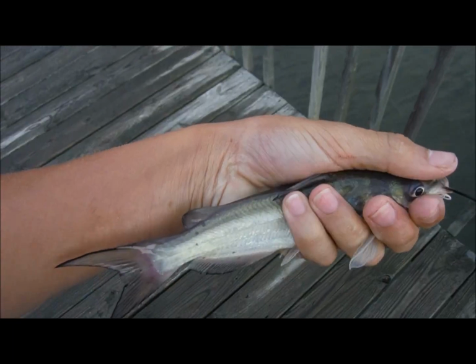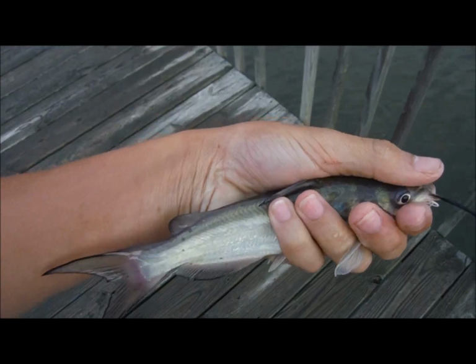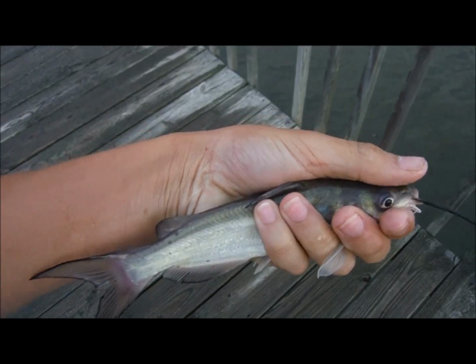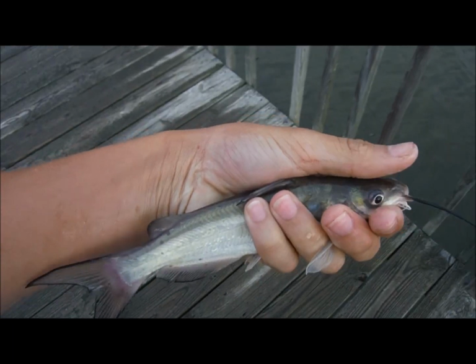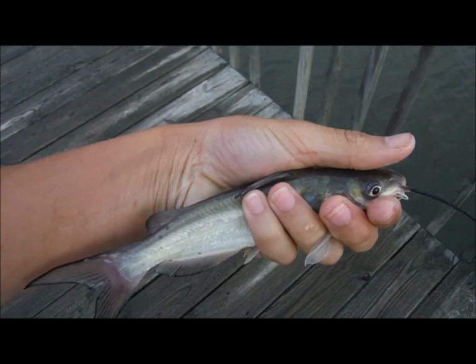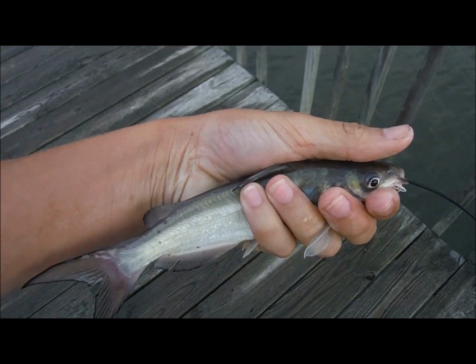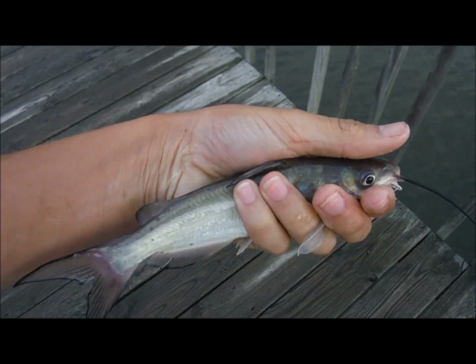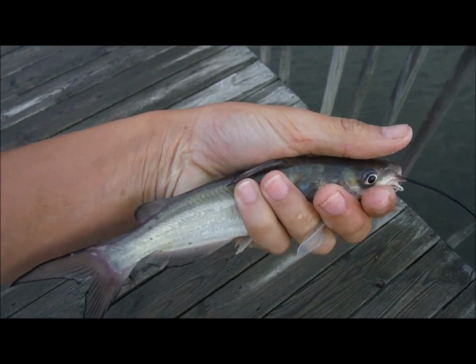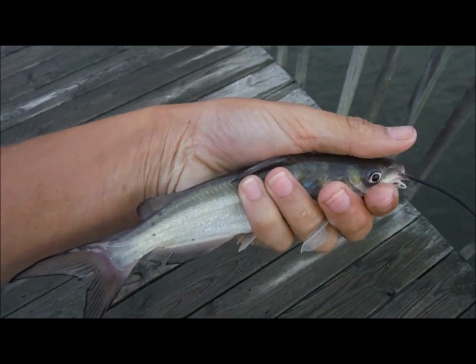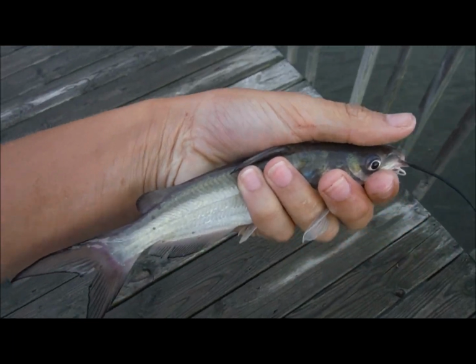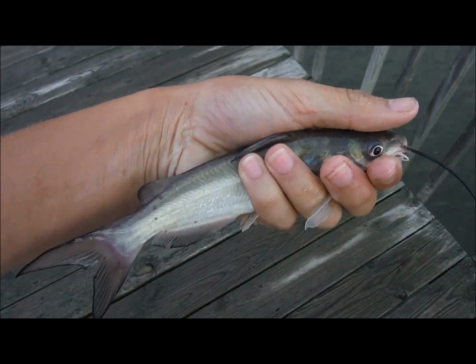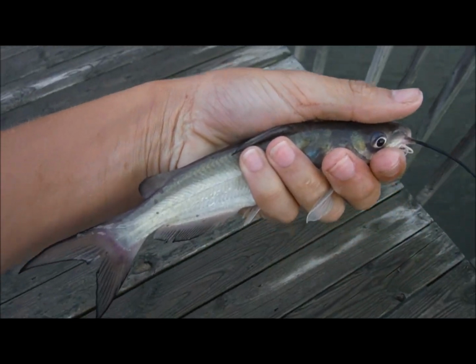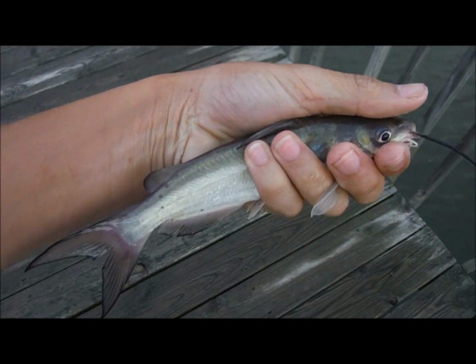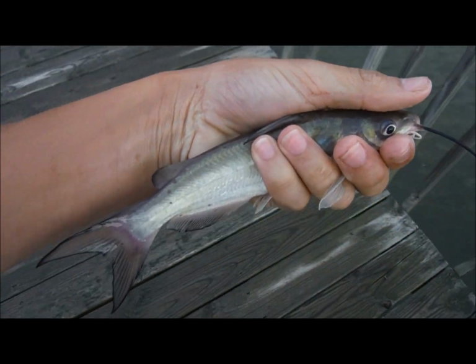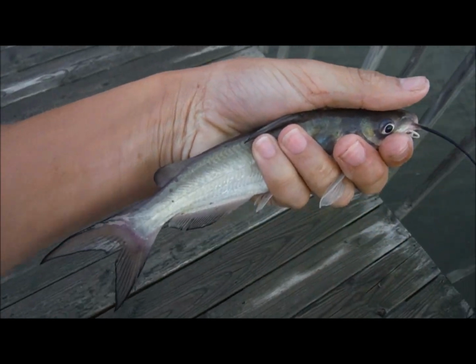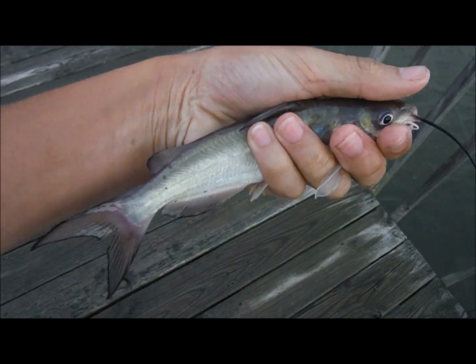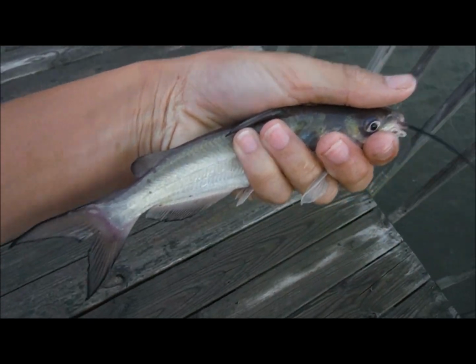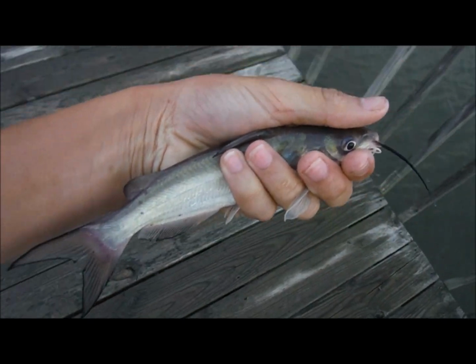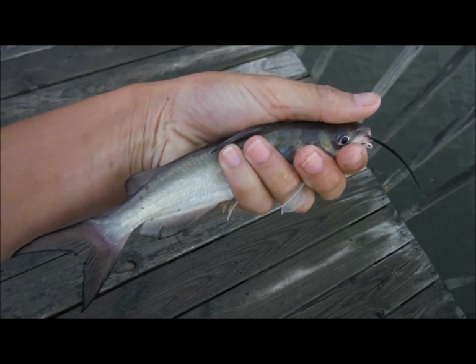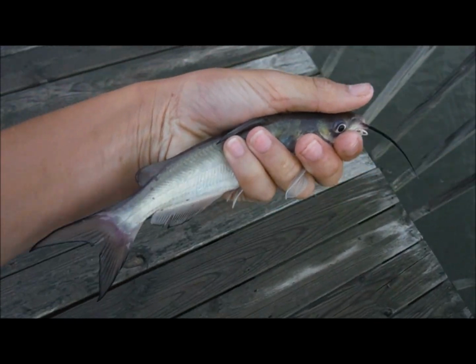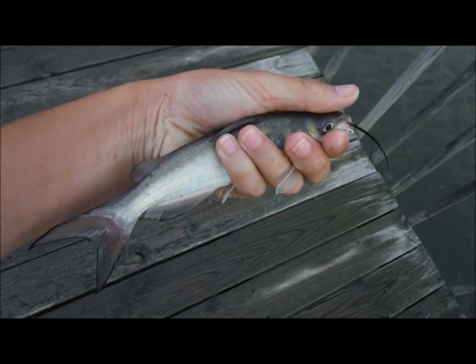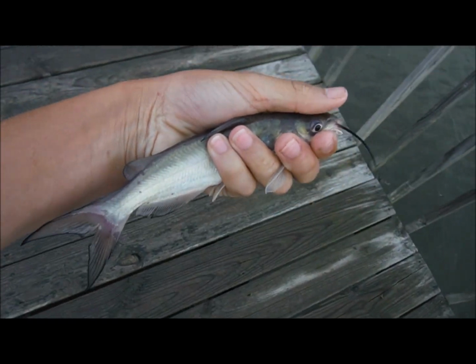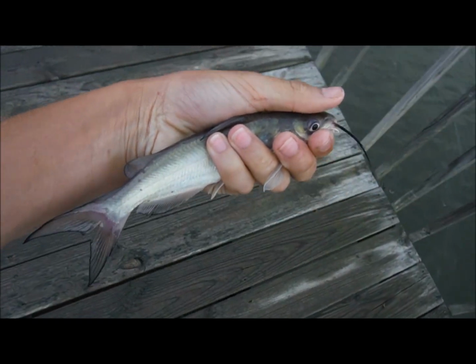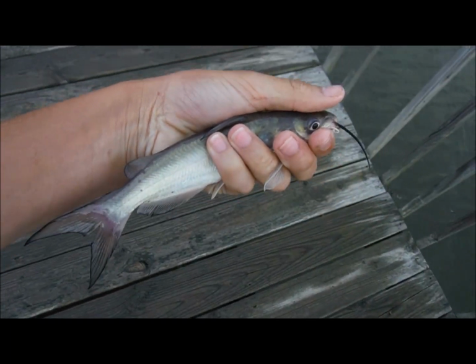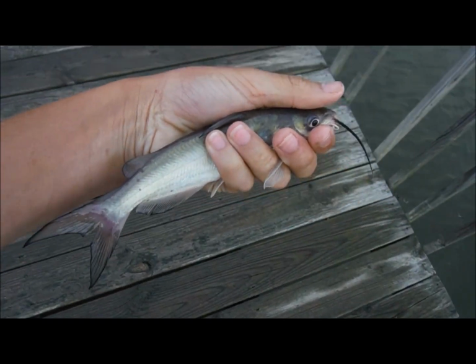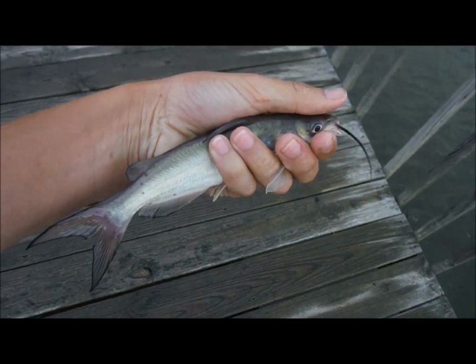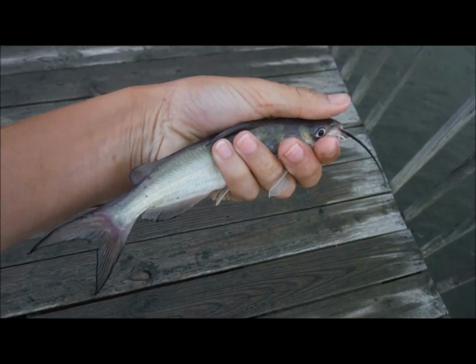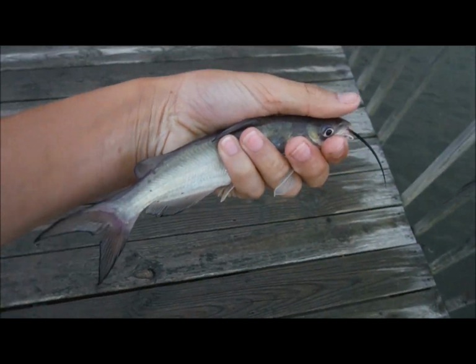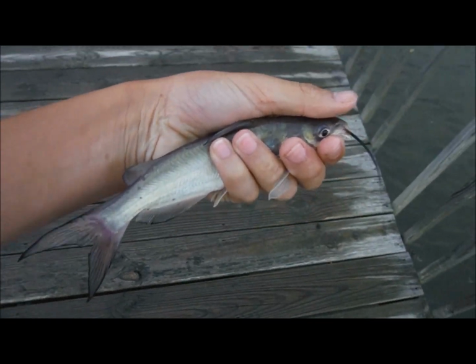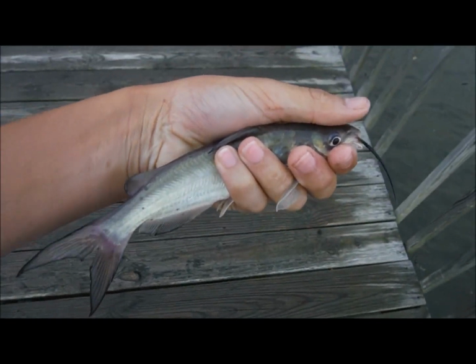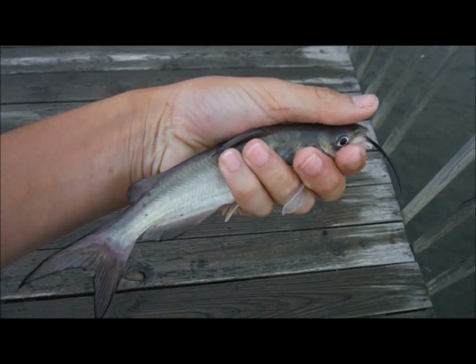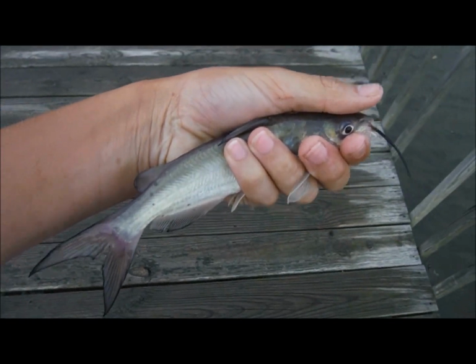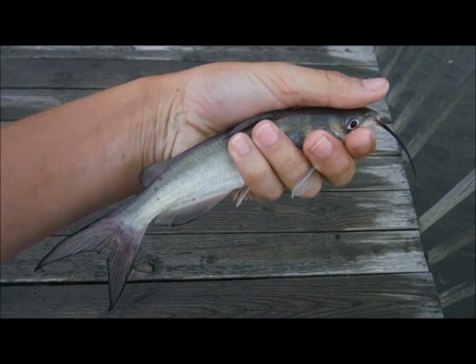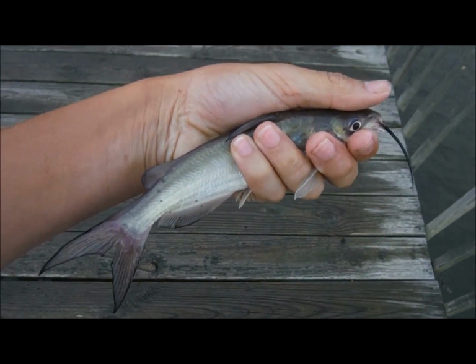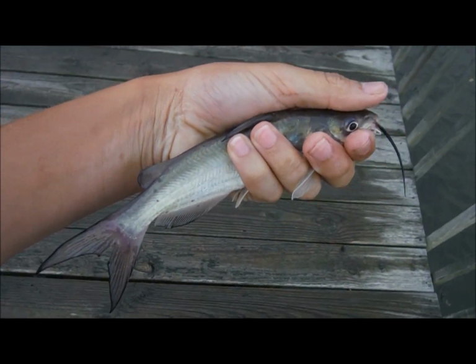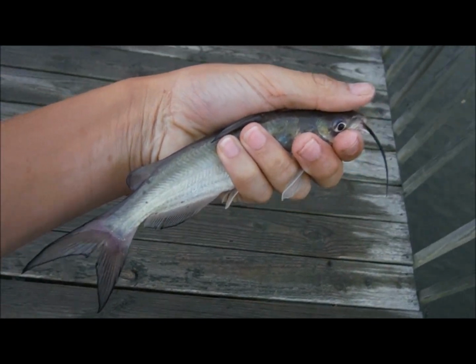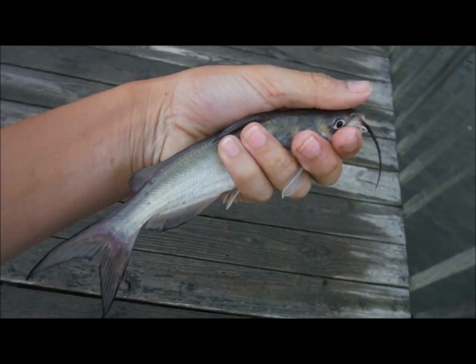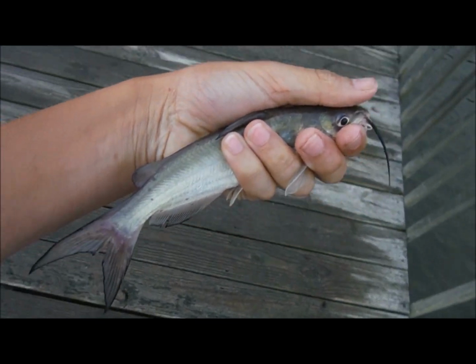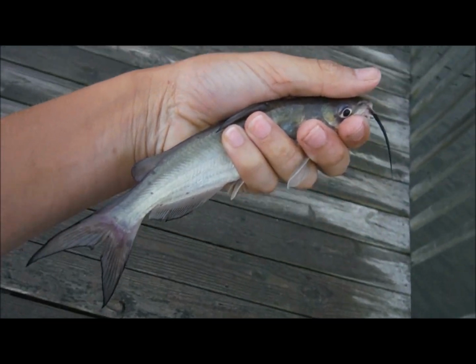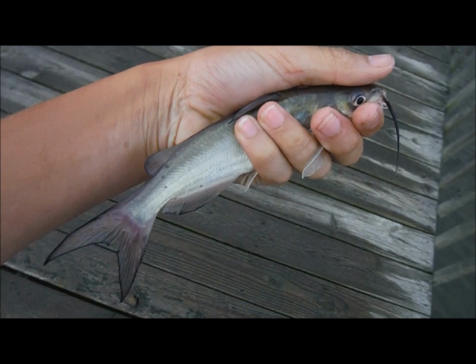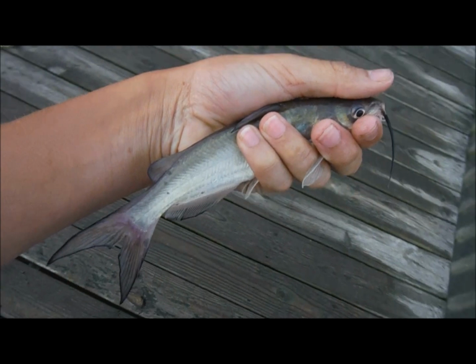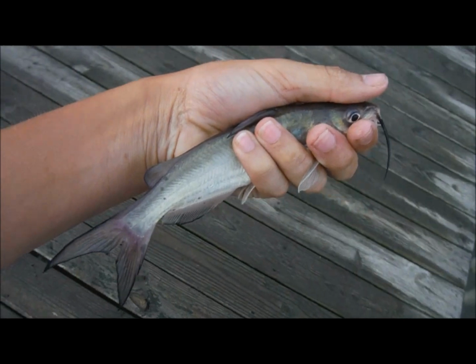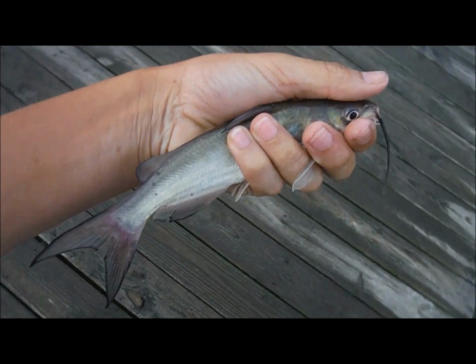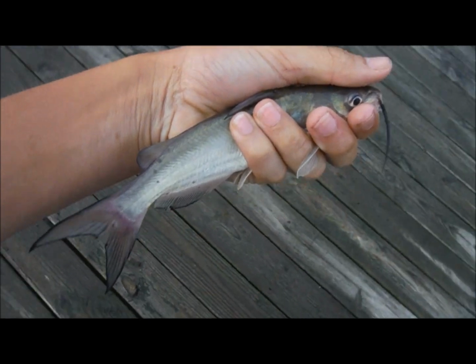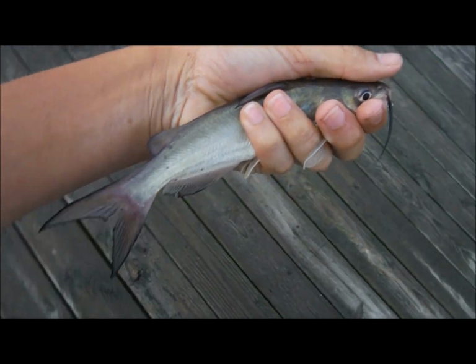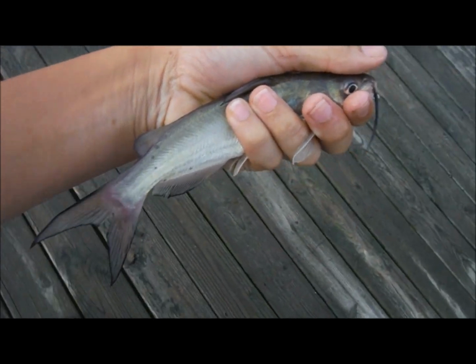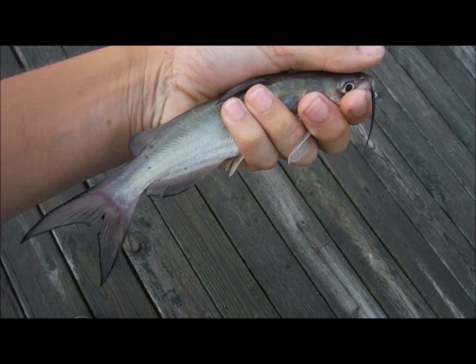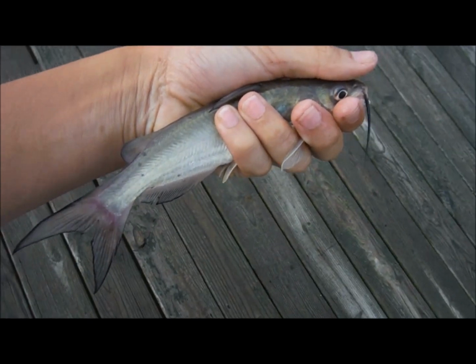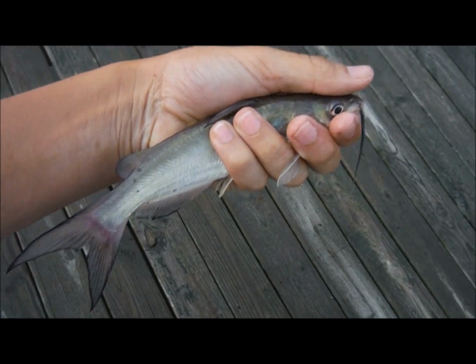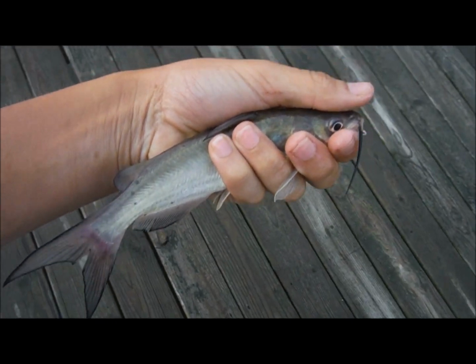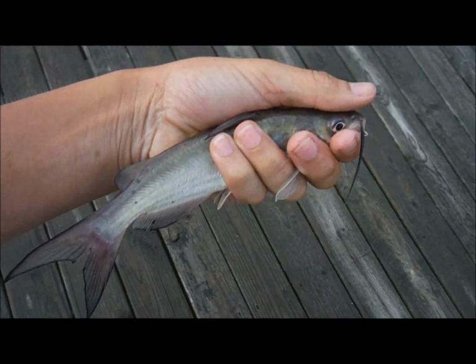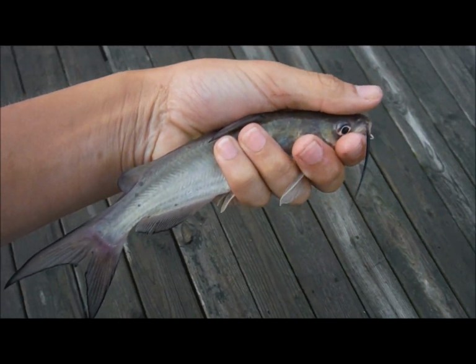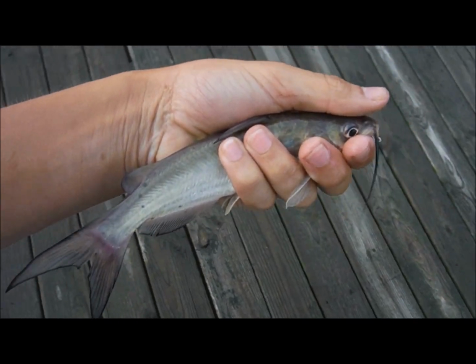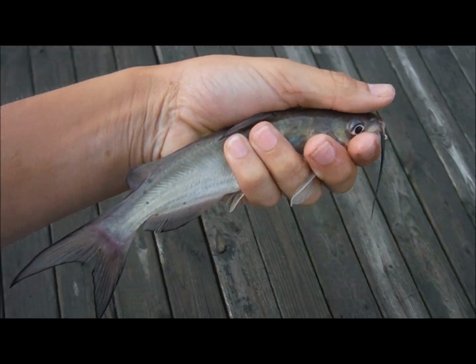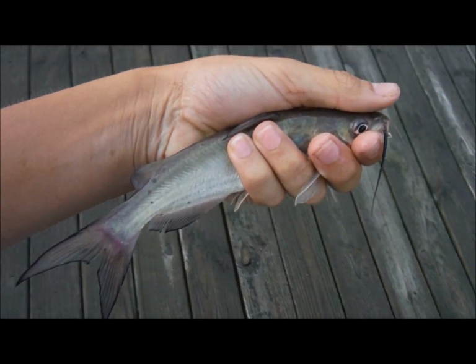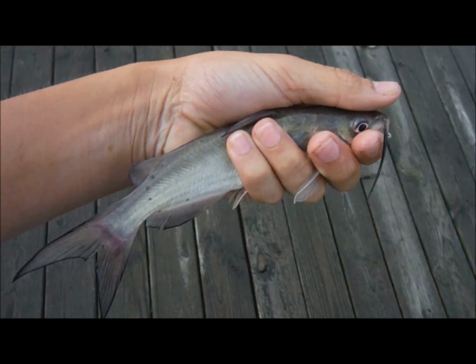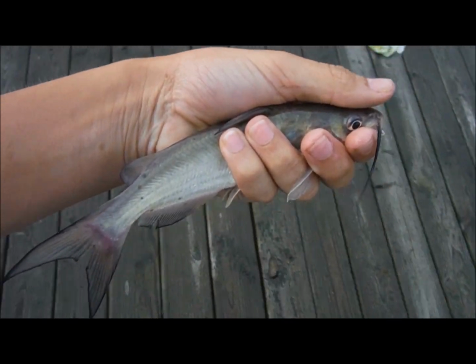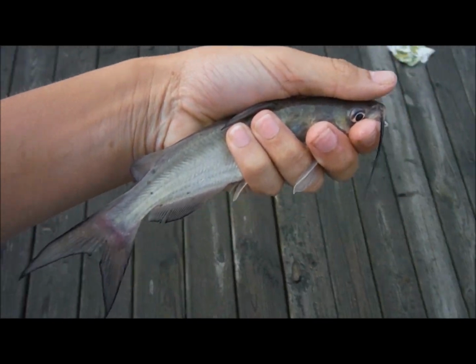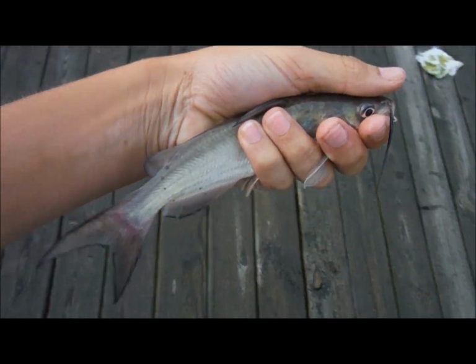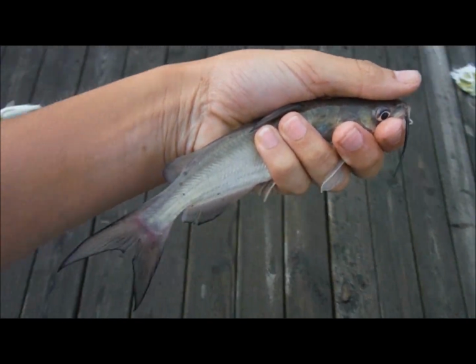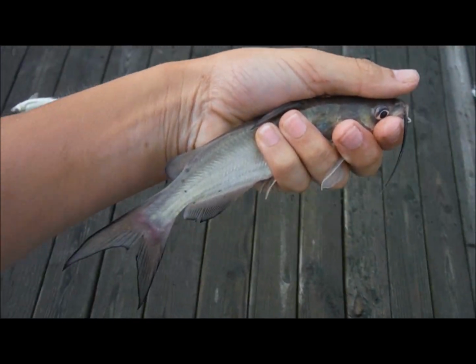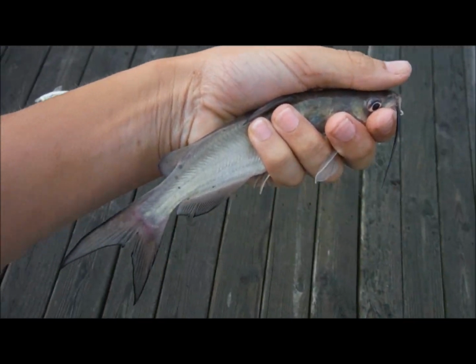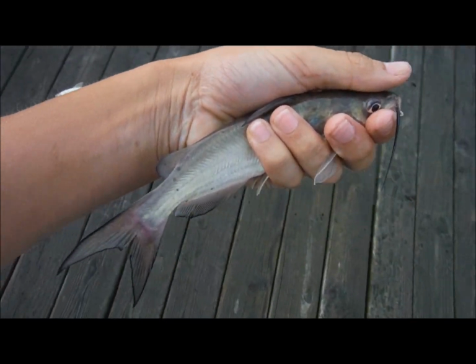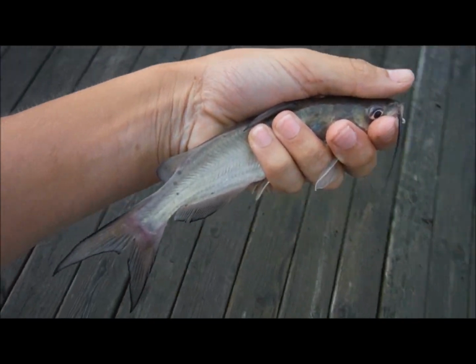Alright guys, just caught this absolute monster here. A great eating sized fish.